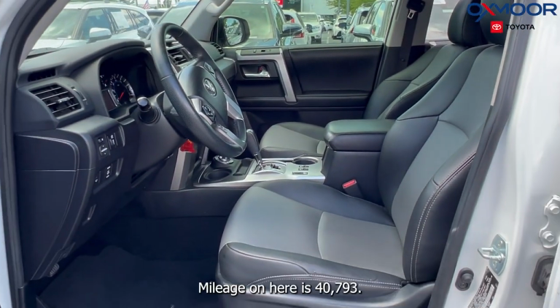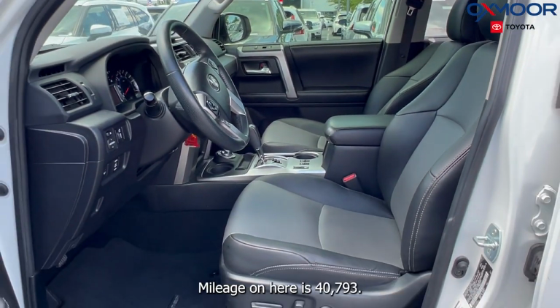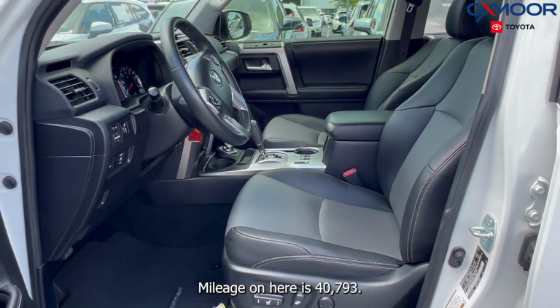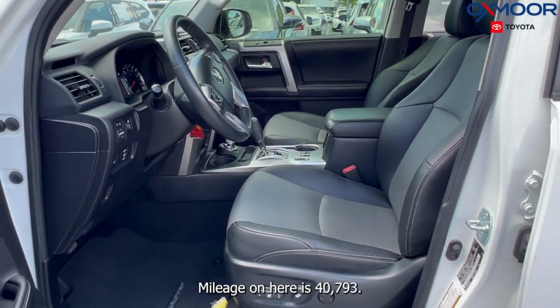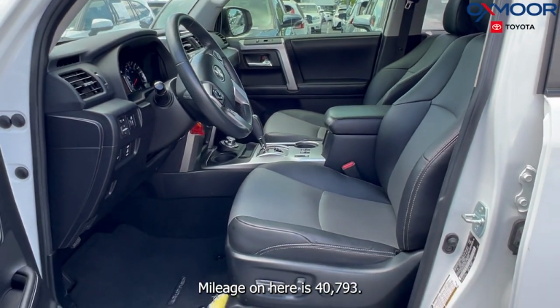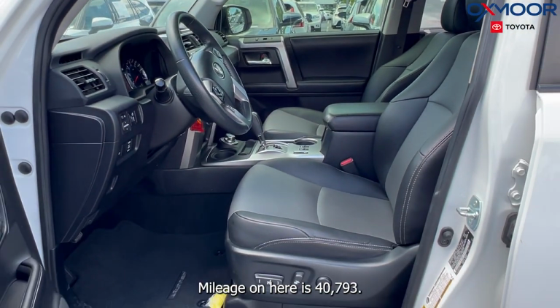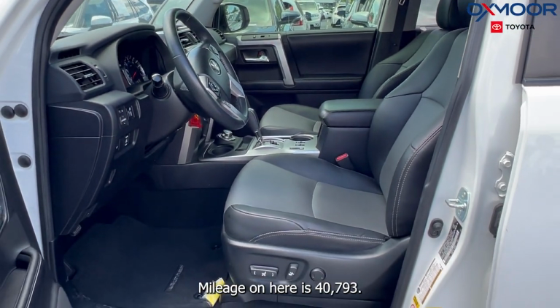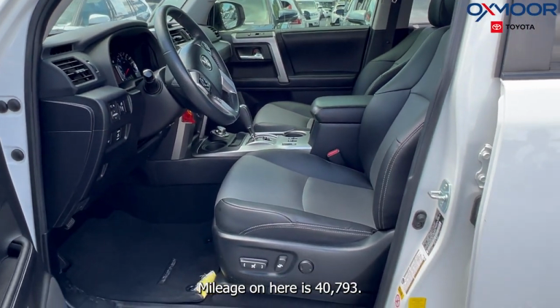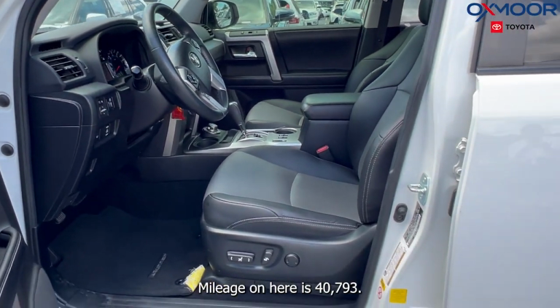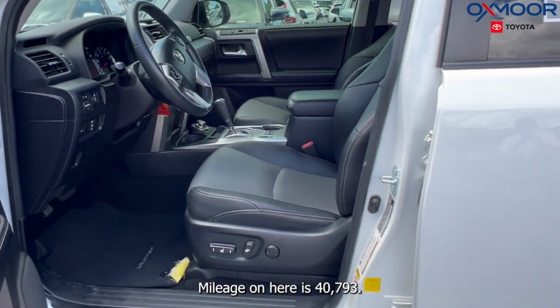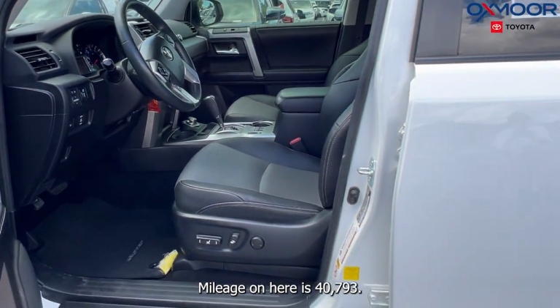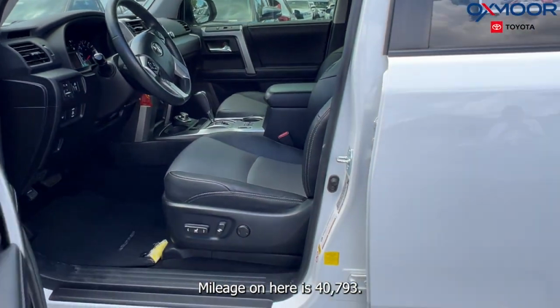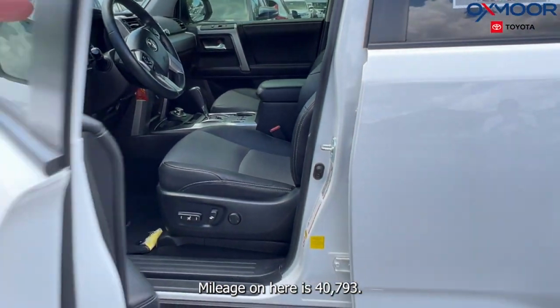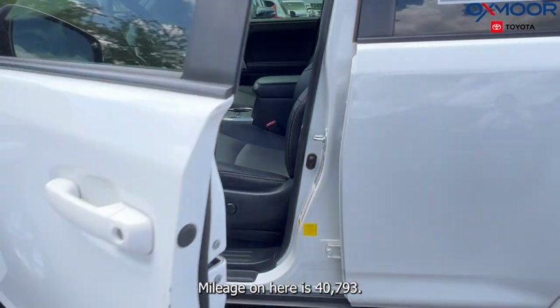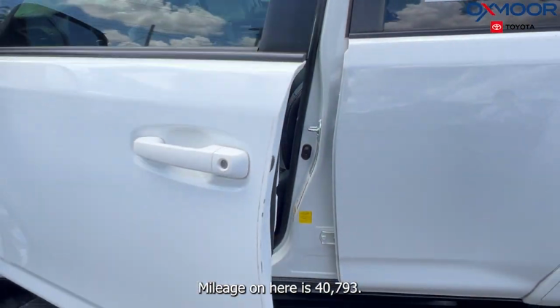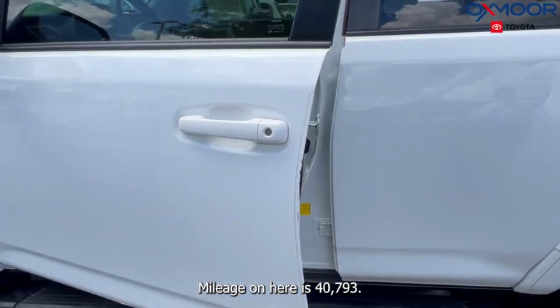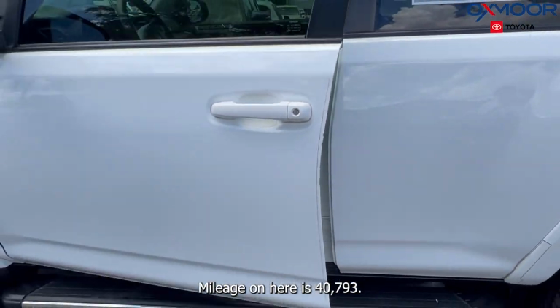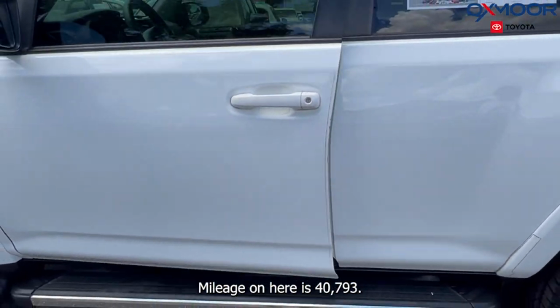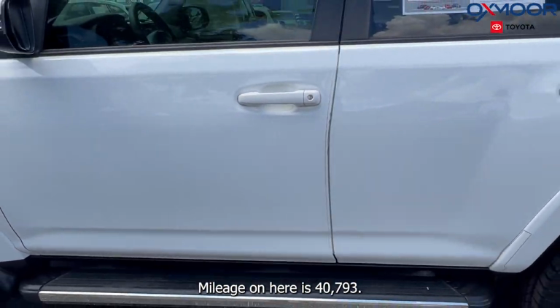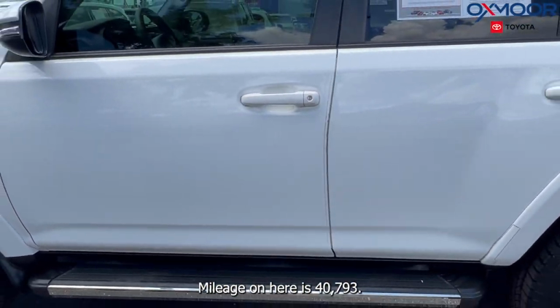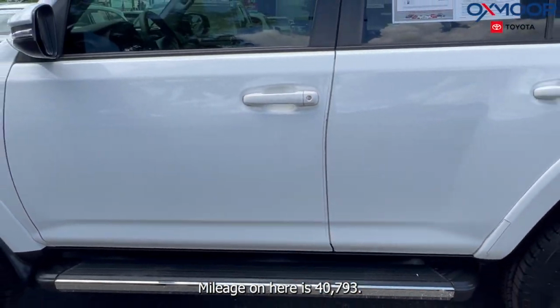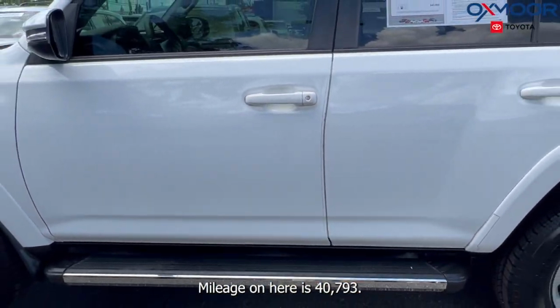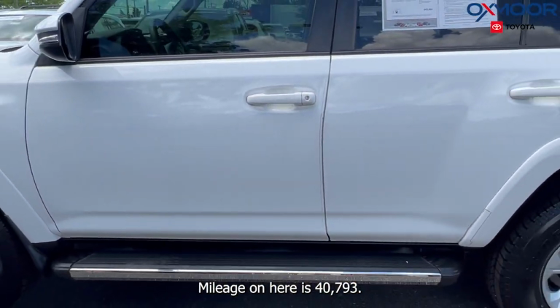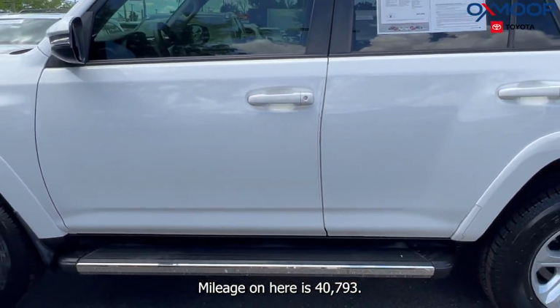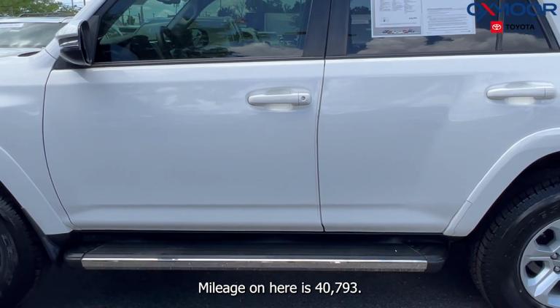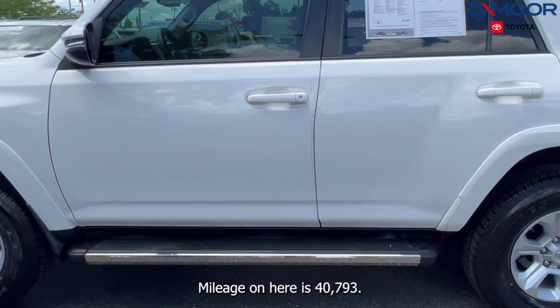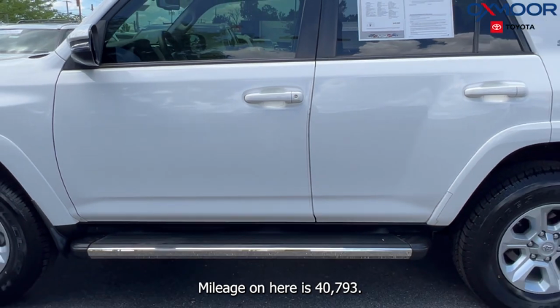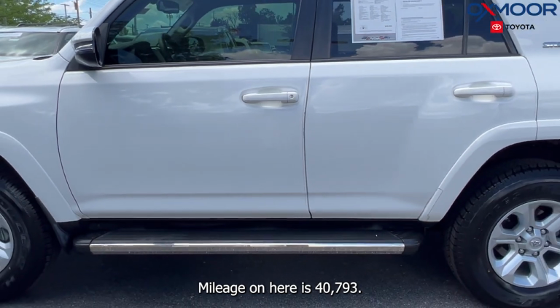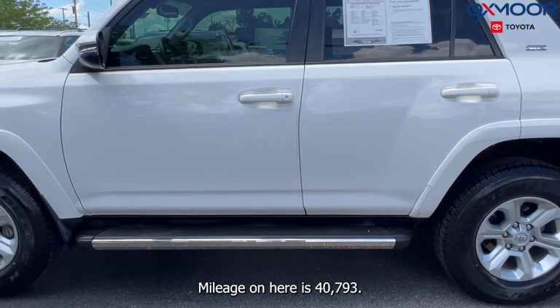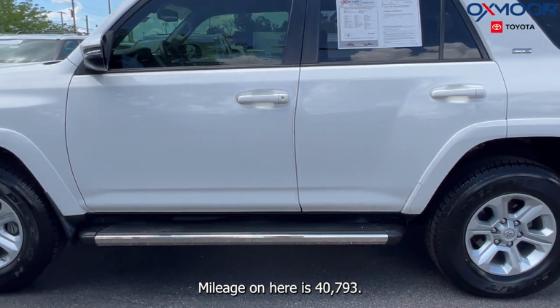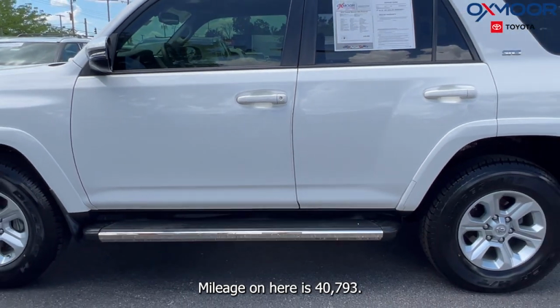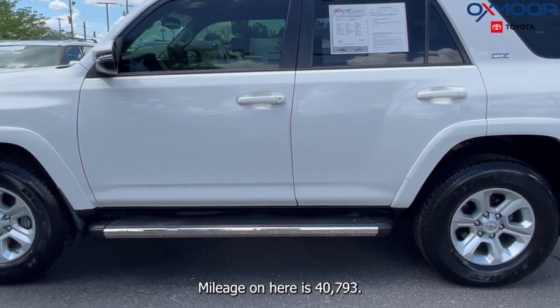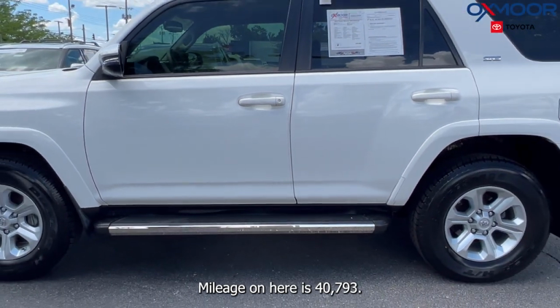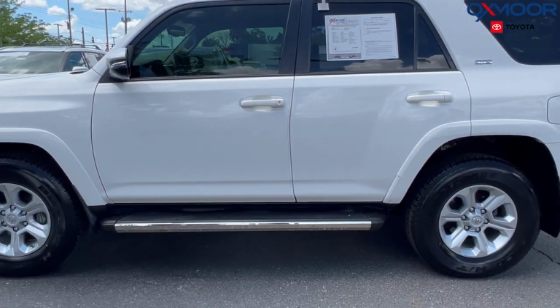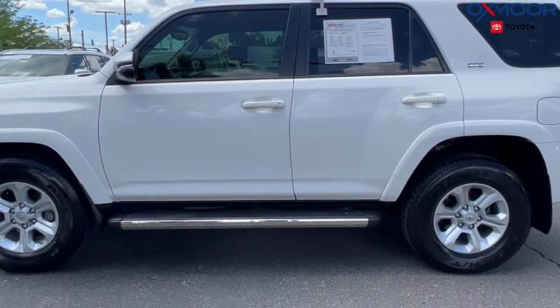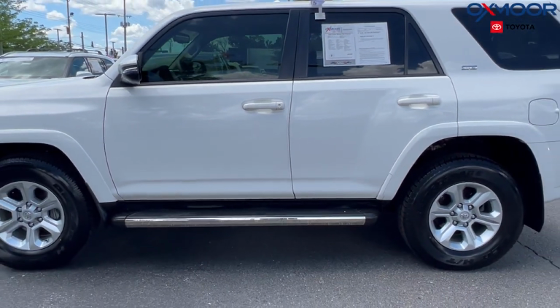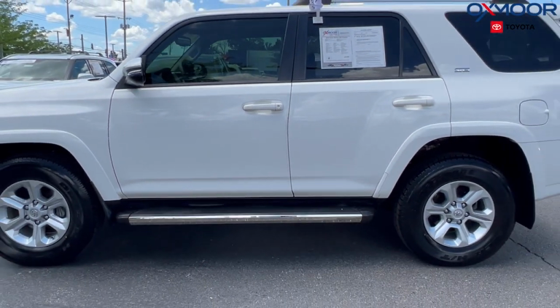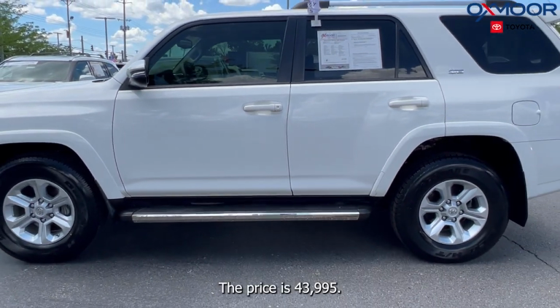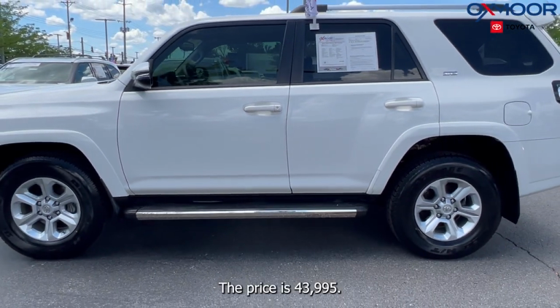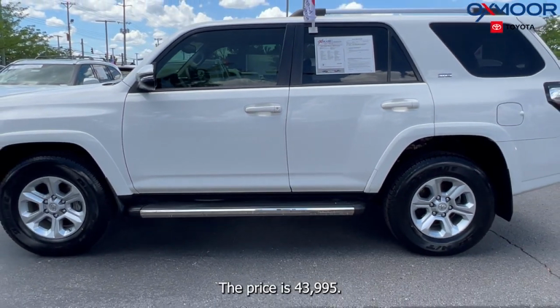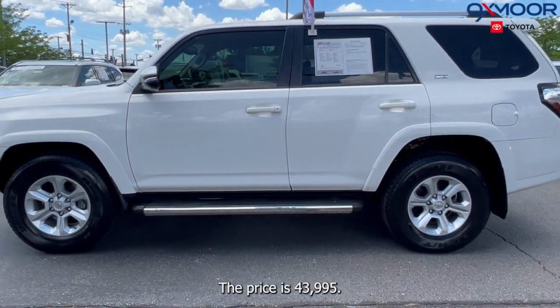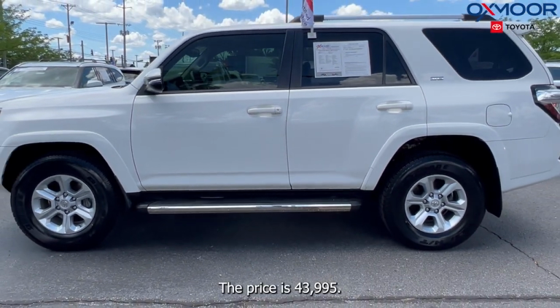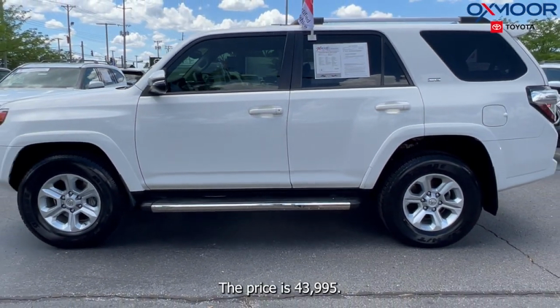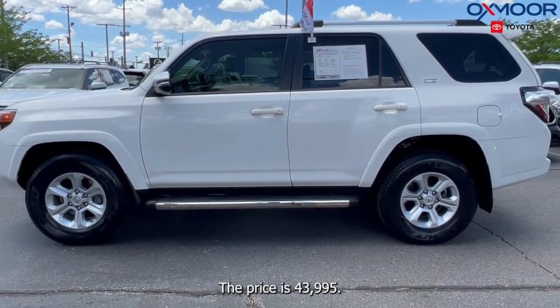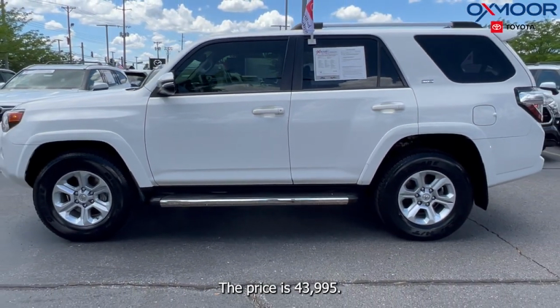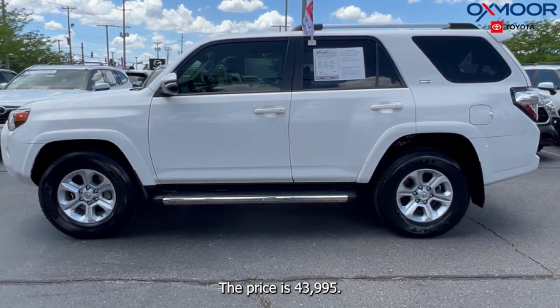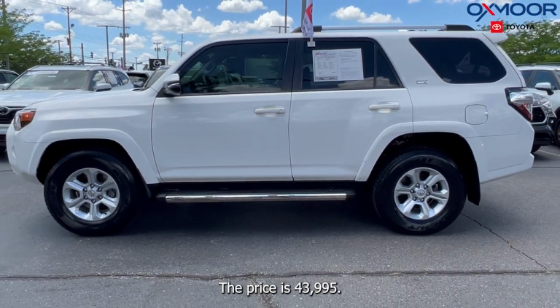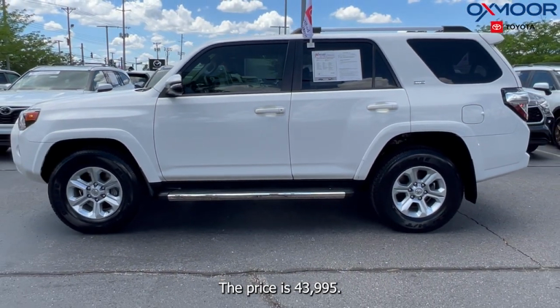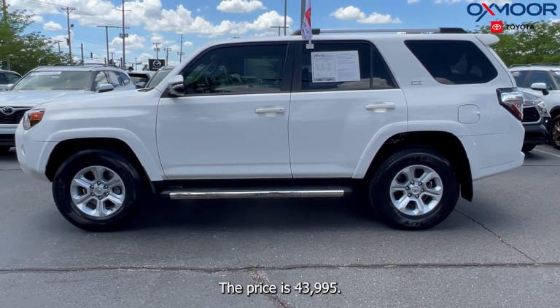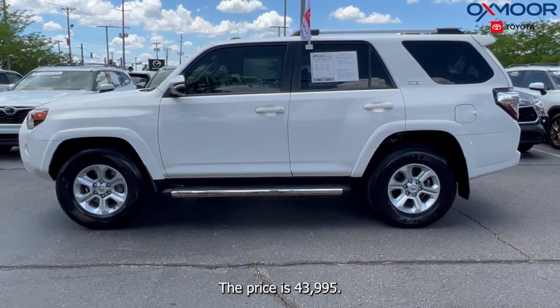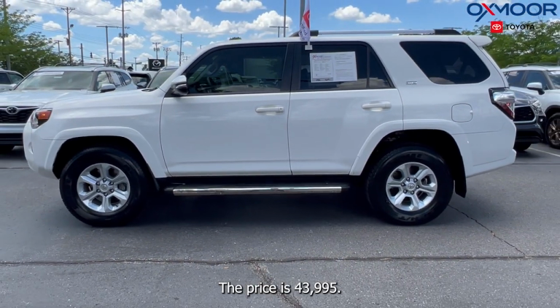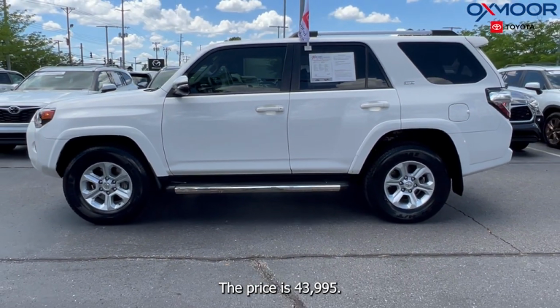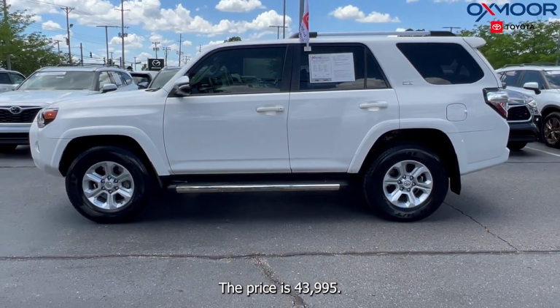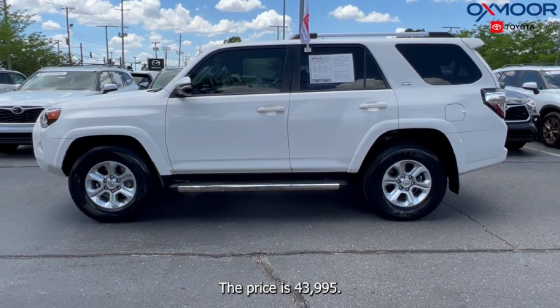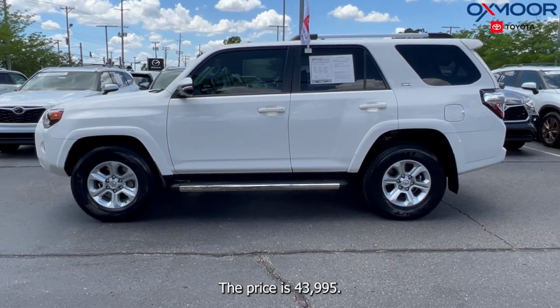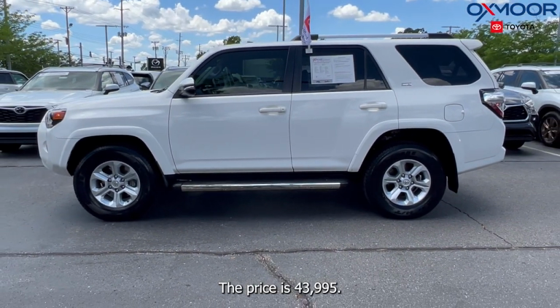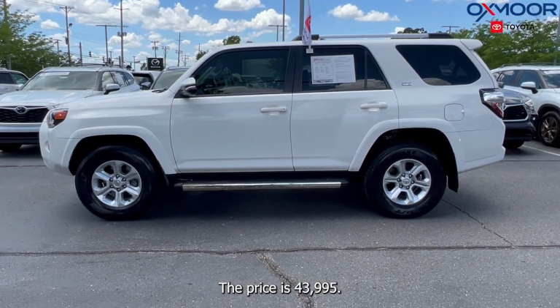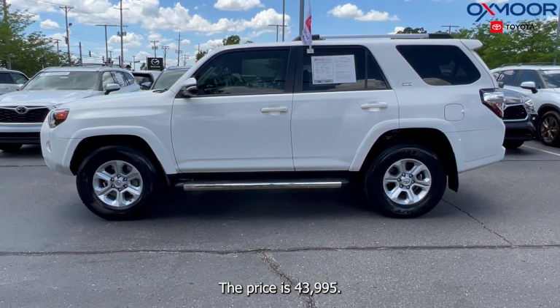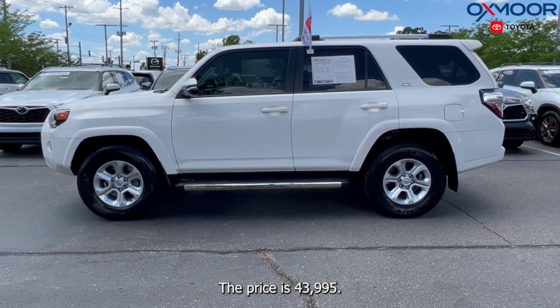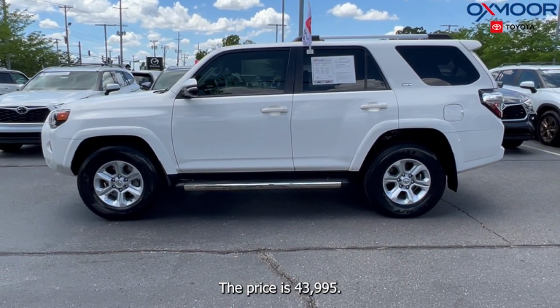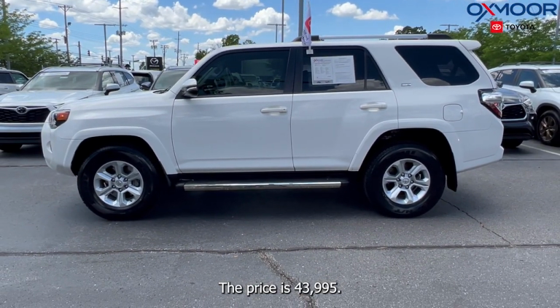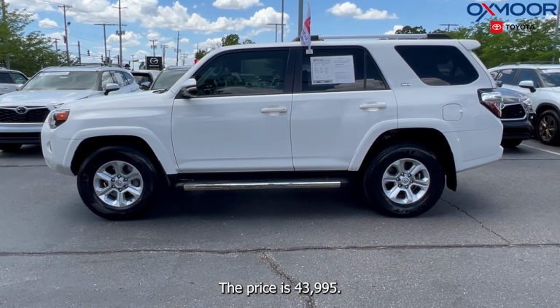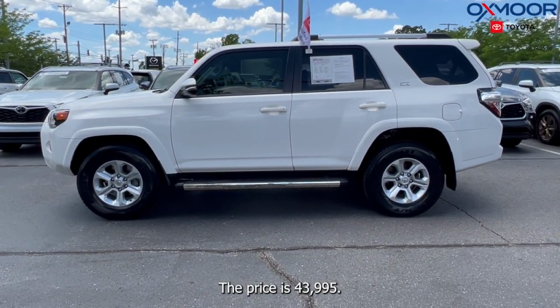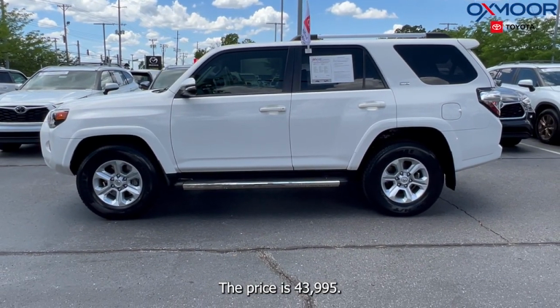Mileage on here is 40,793. The price is $43,995.